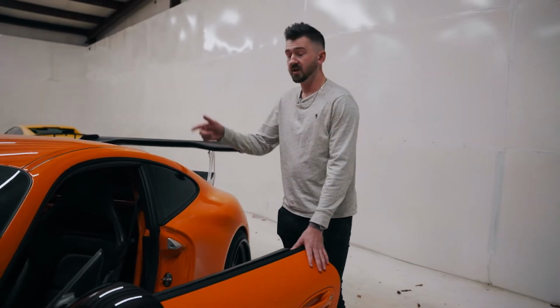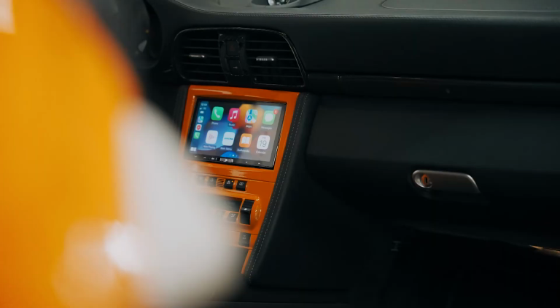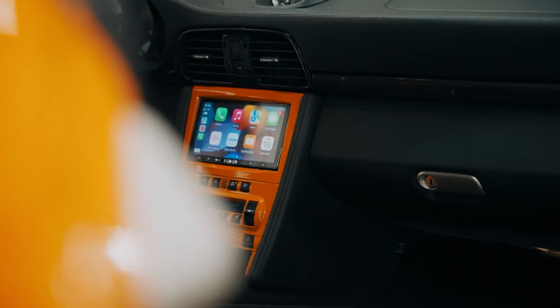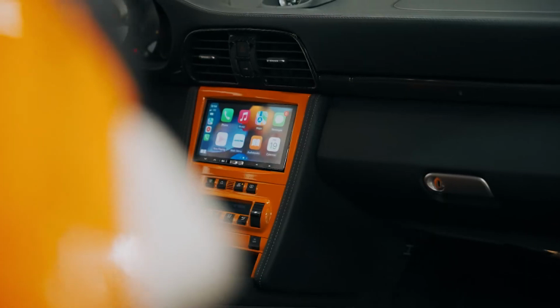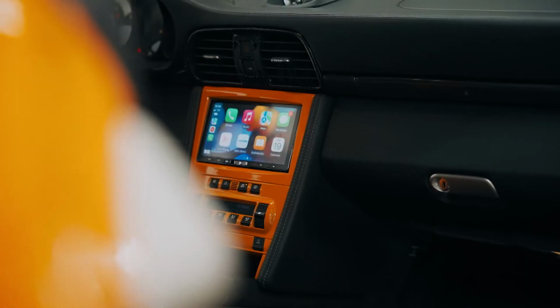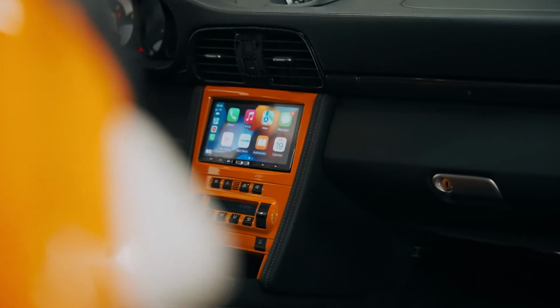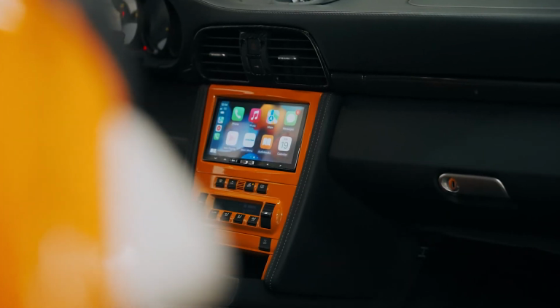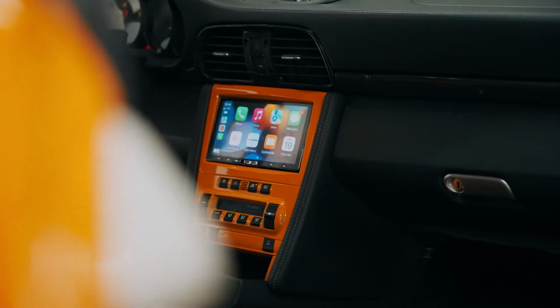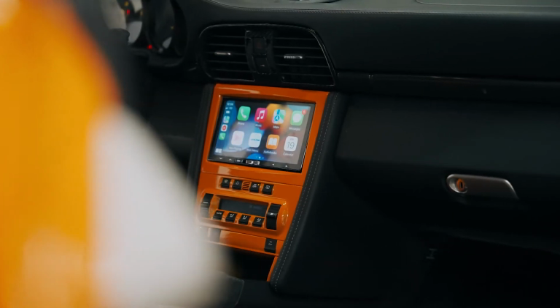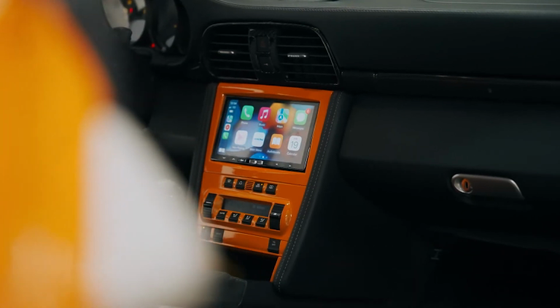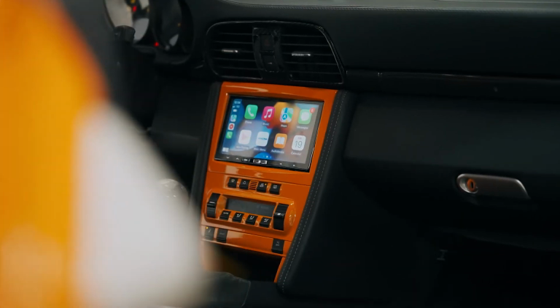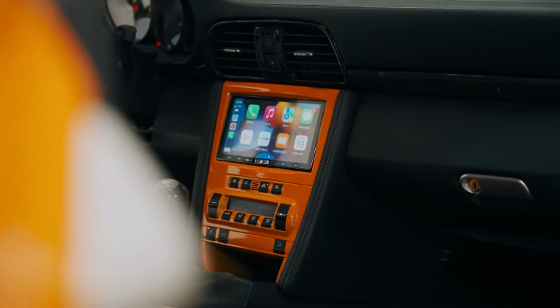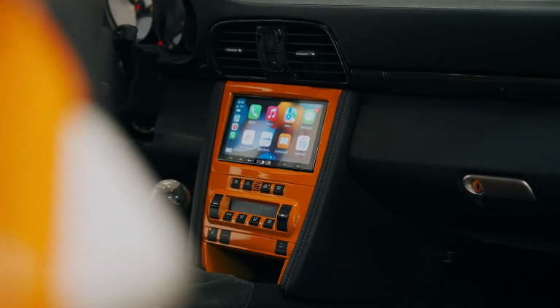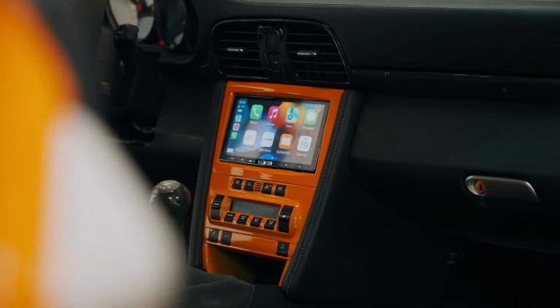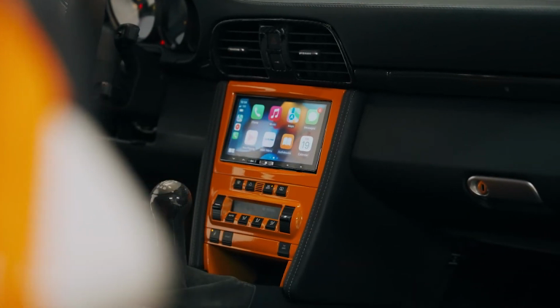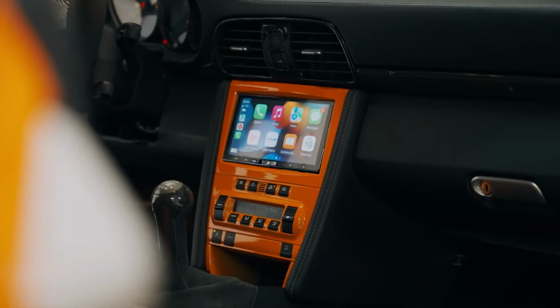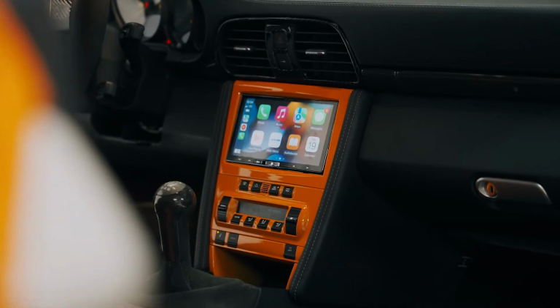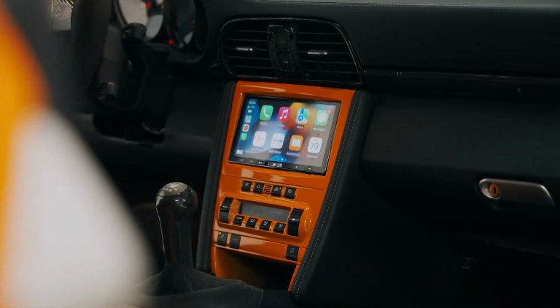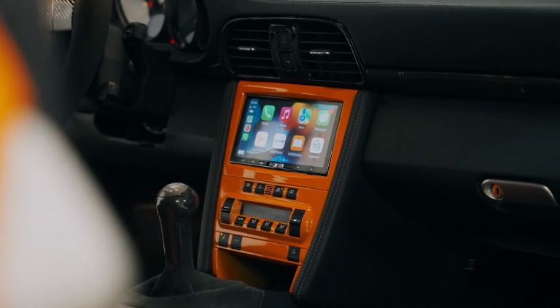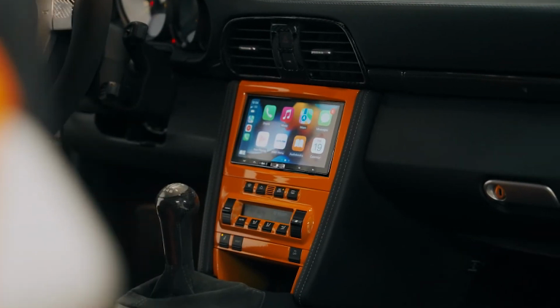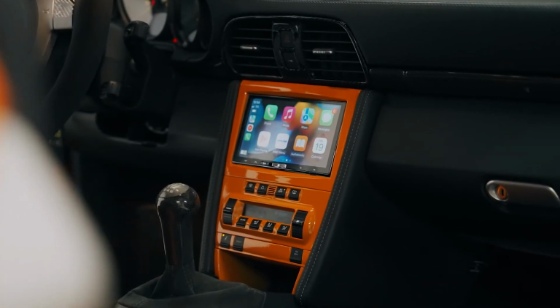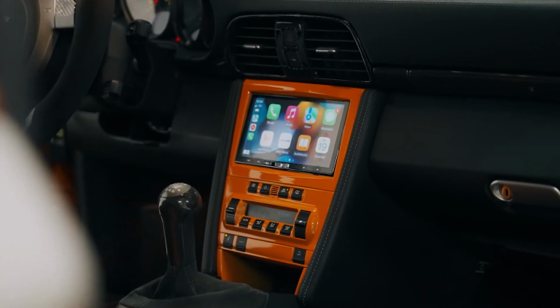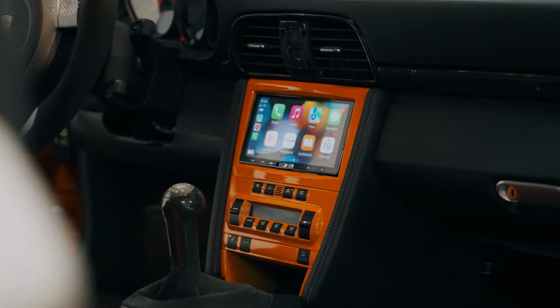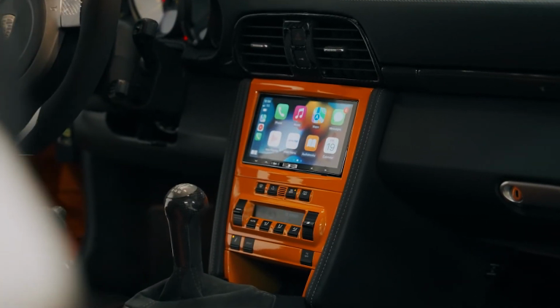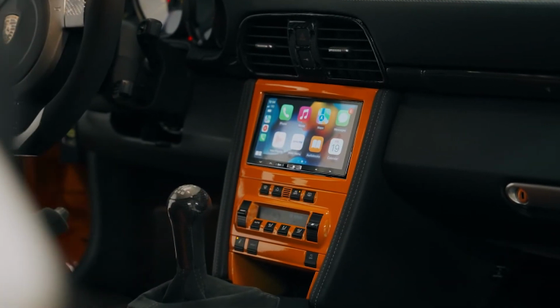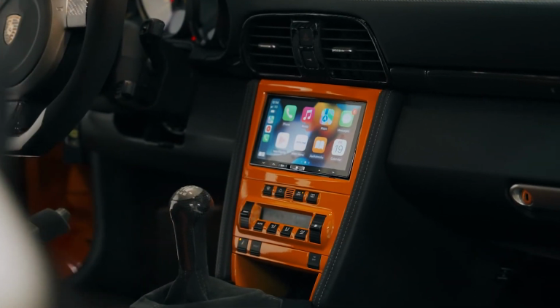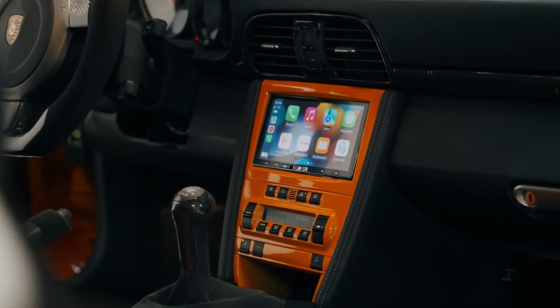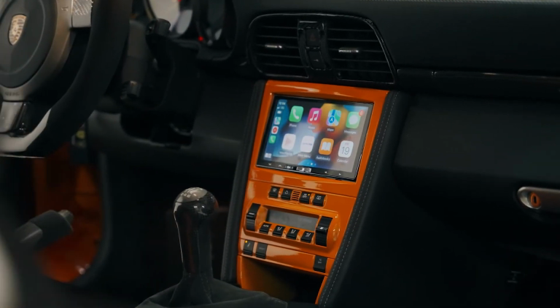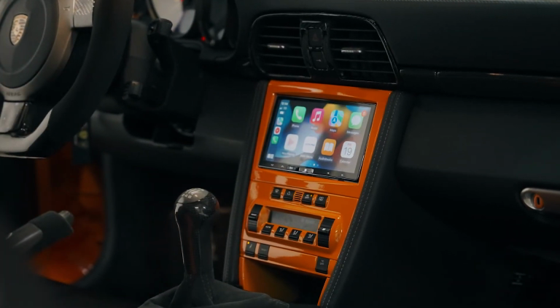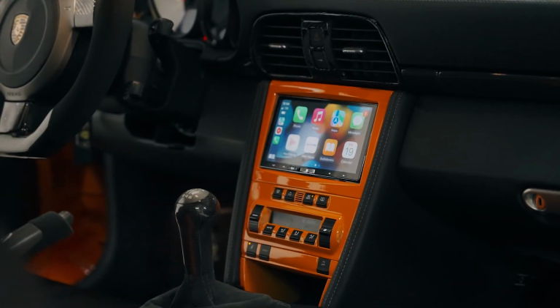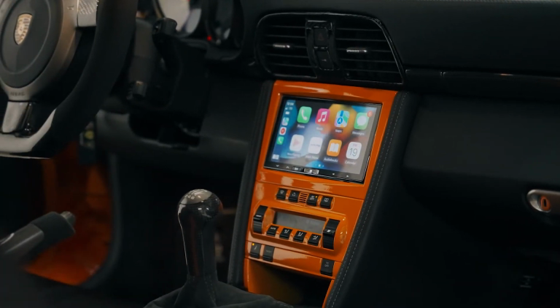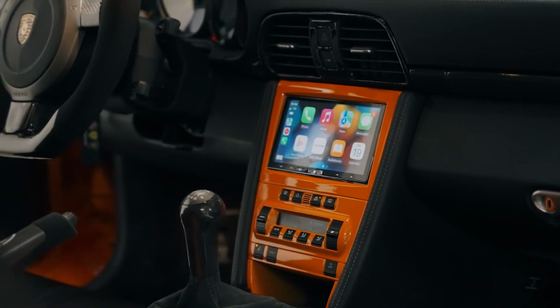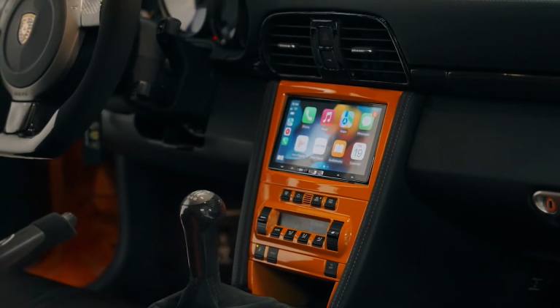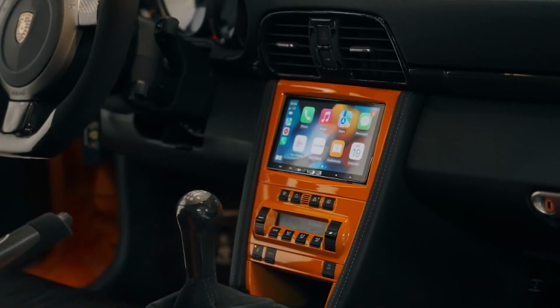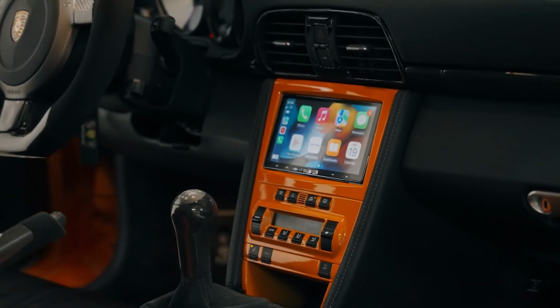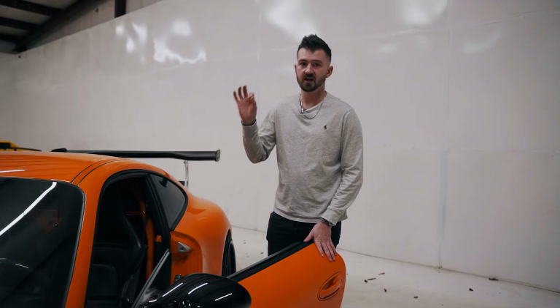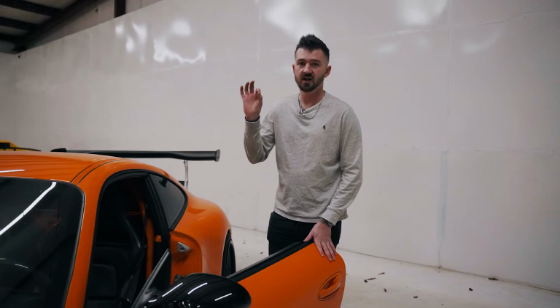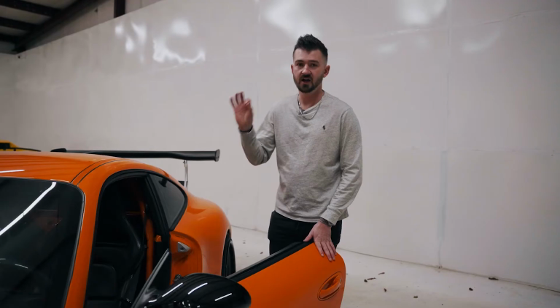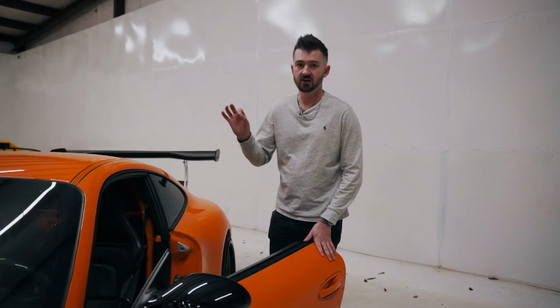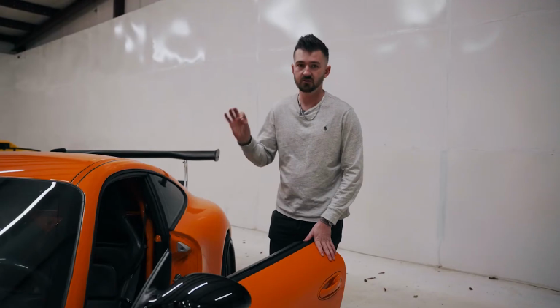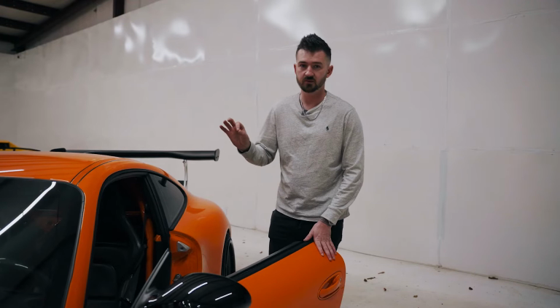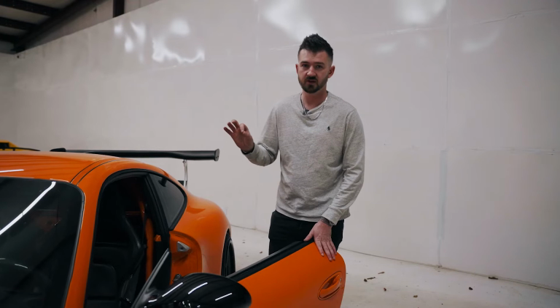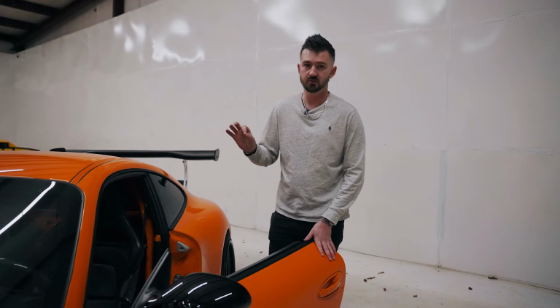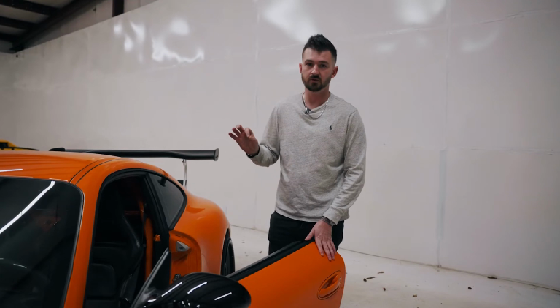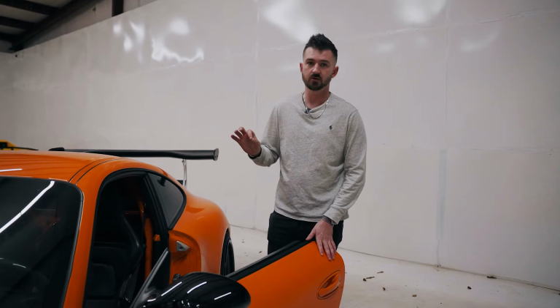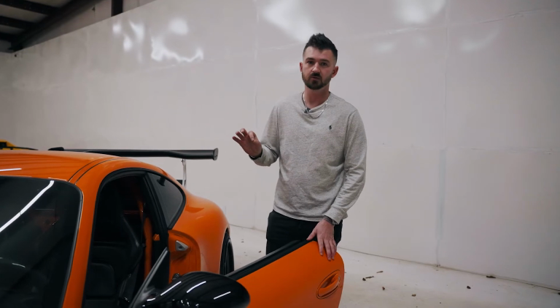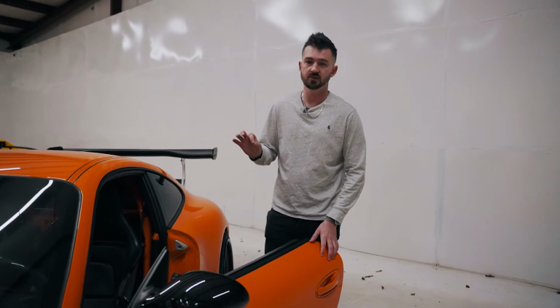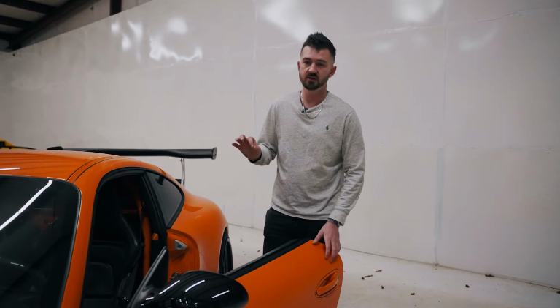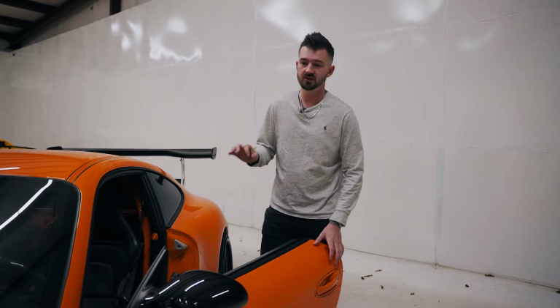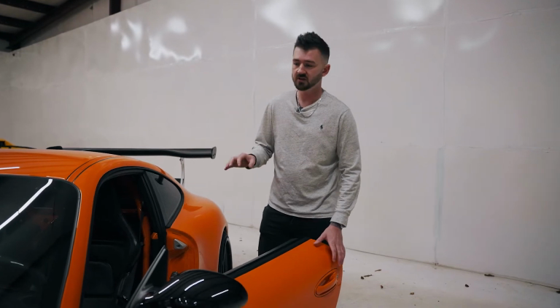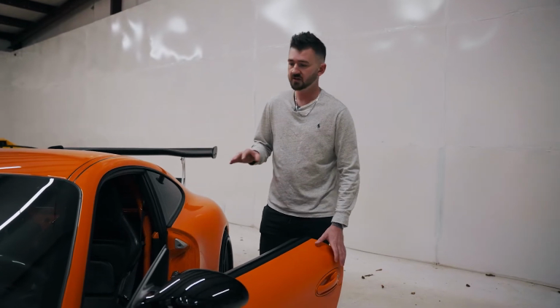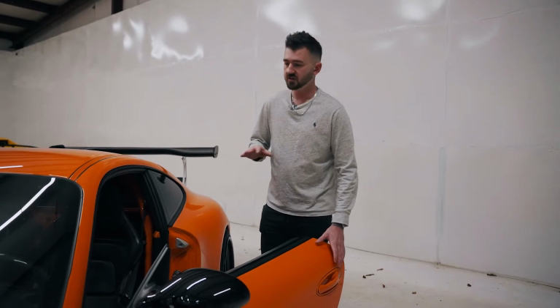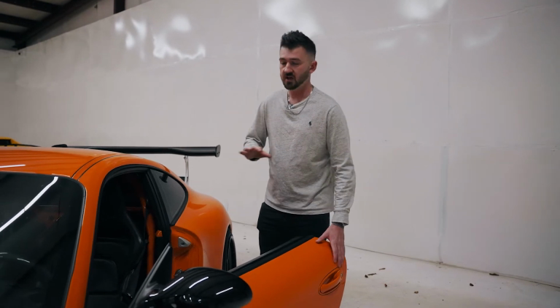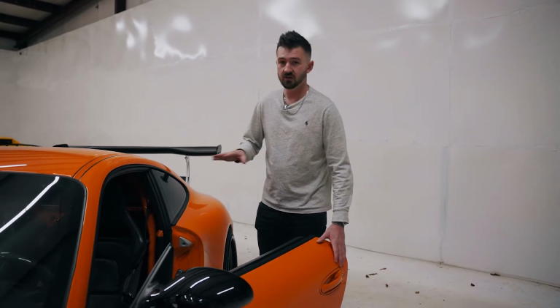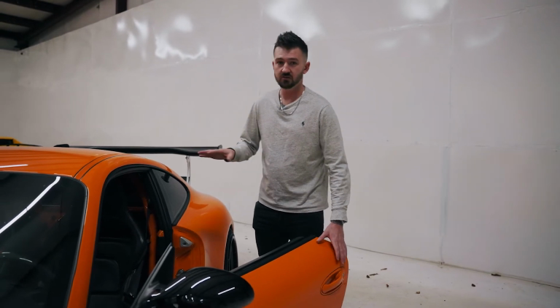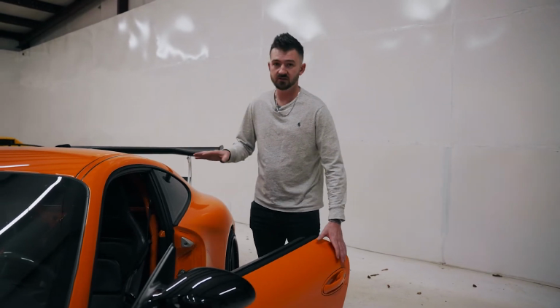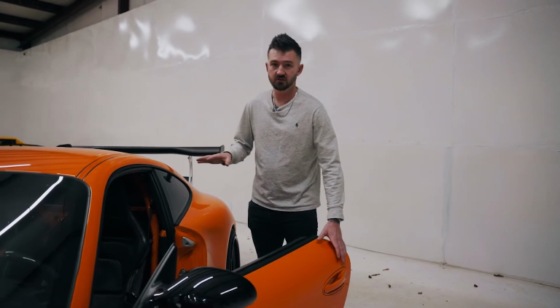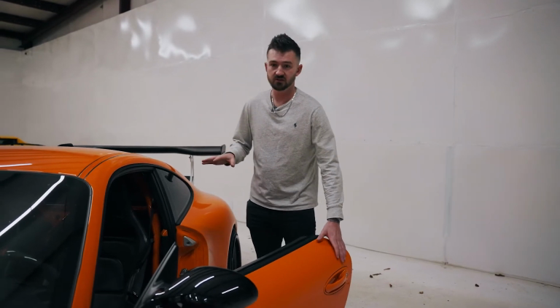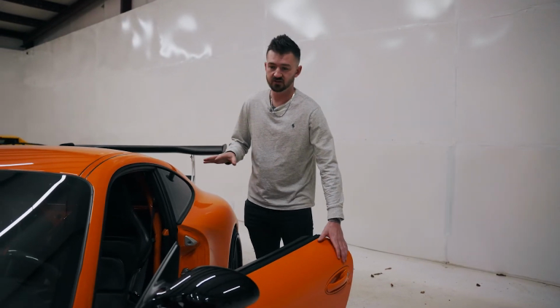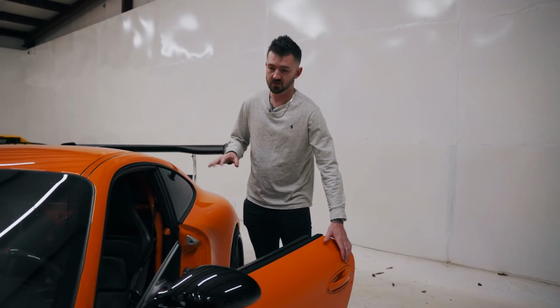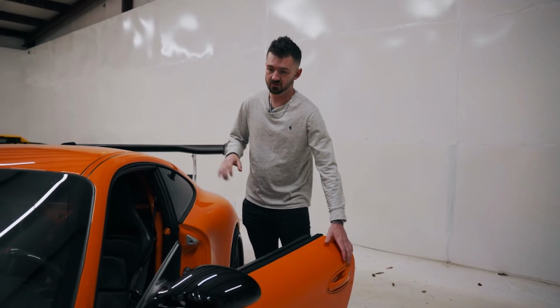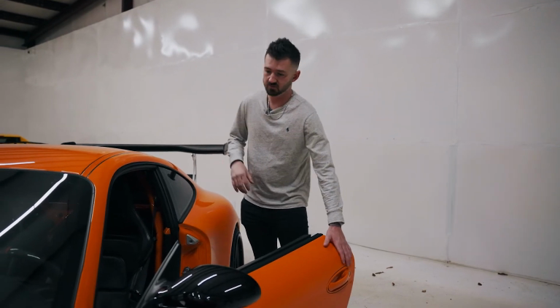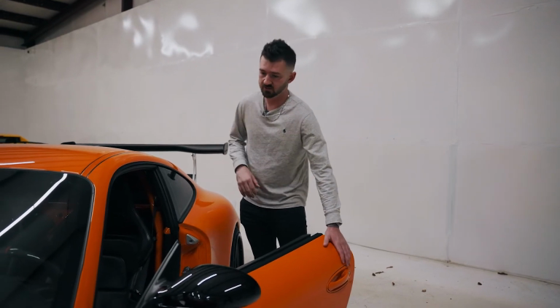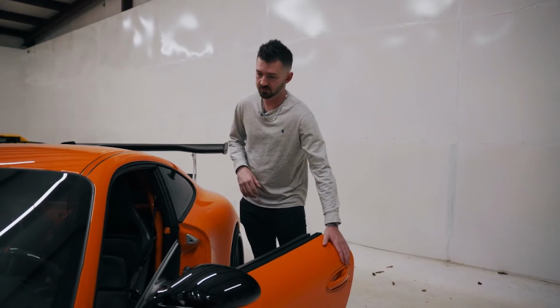It also has Apple CarPlay, which is a major bonus. If you have a 997, I highly recommend Apple CarPlay. I love this car 10 times more now.